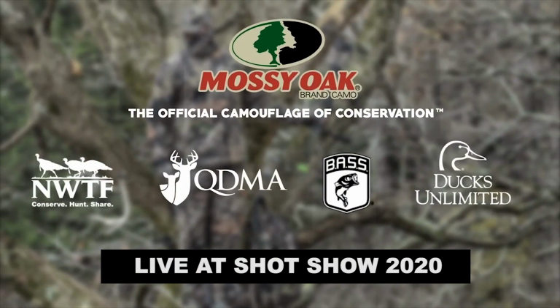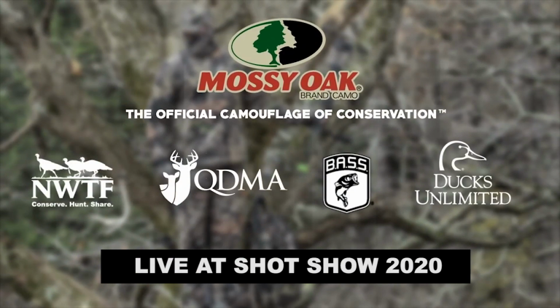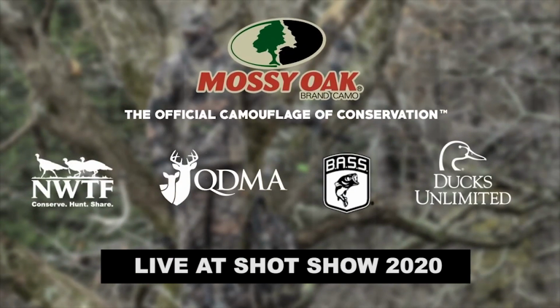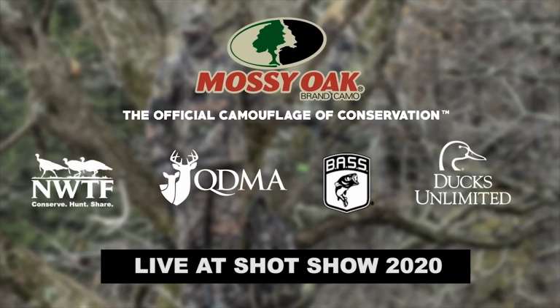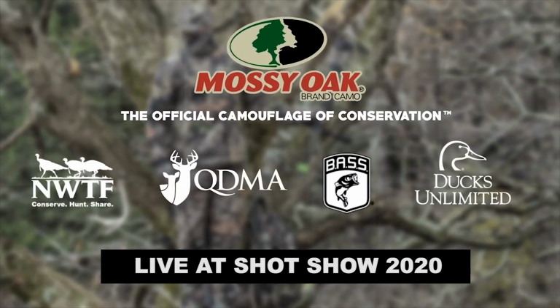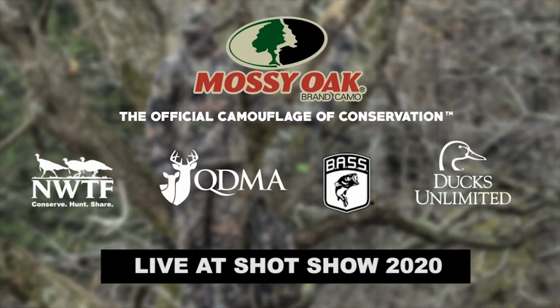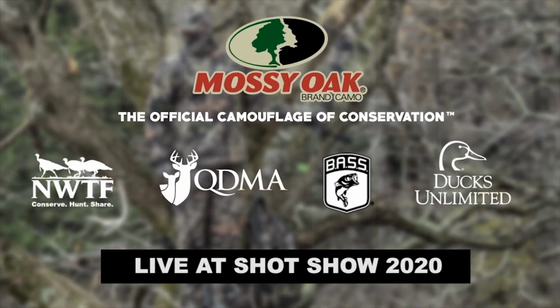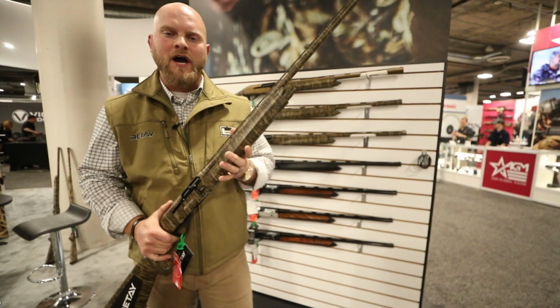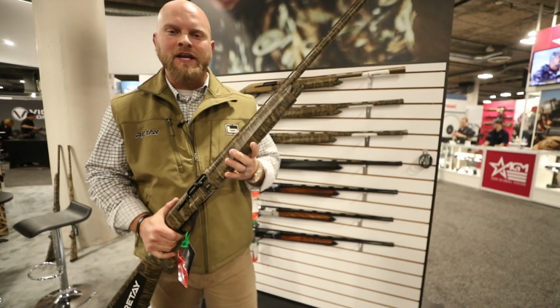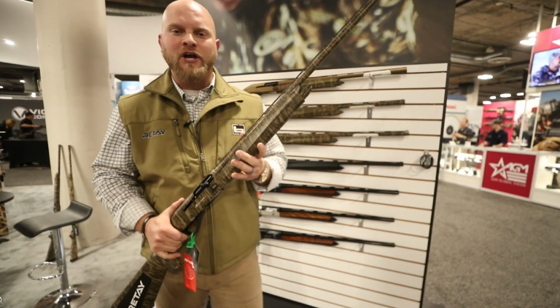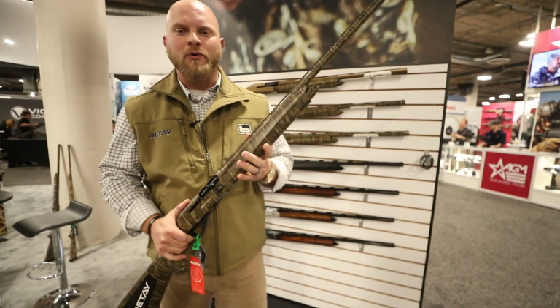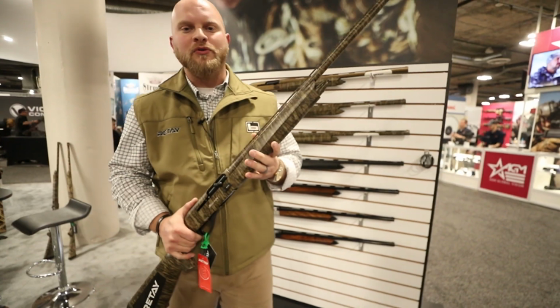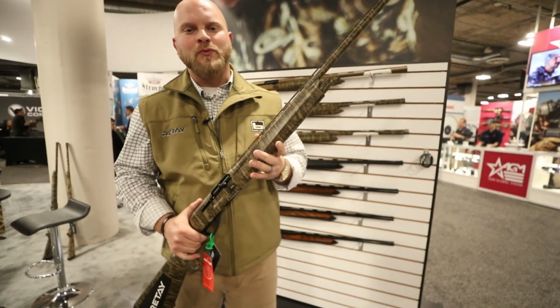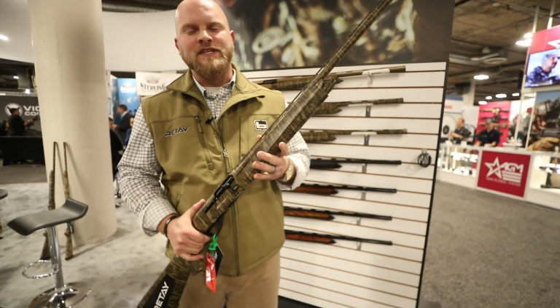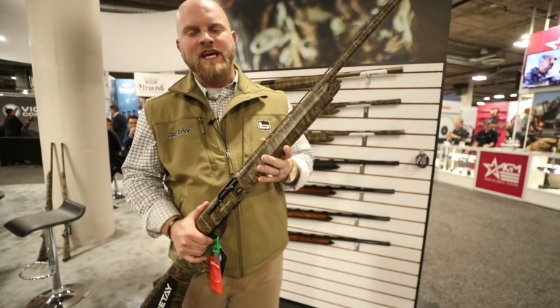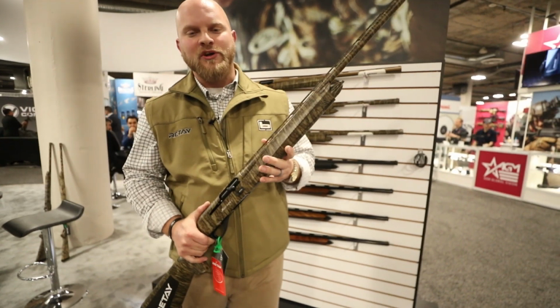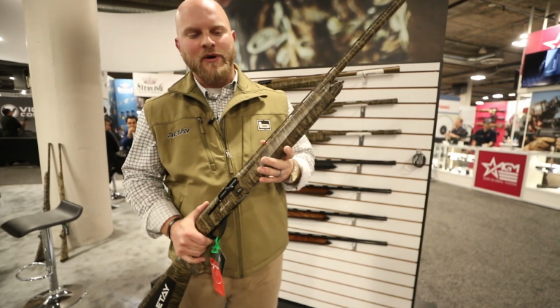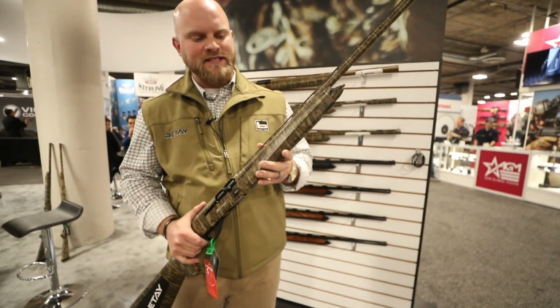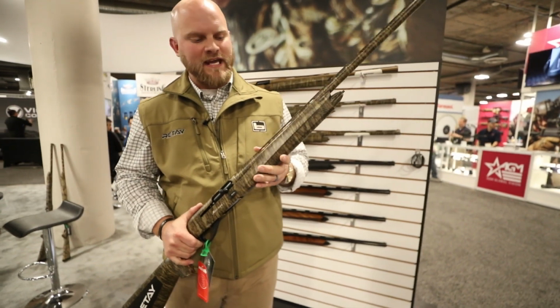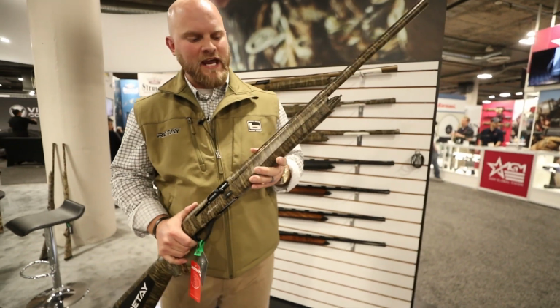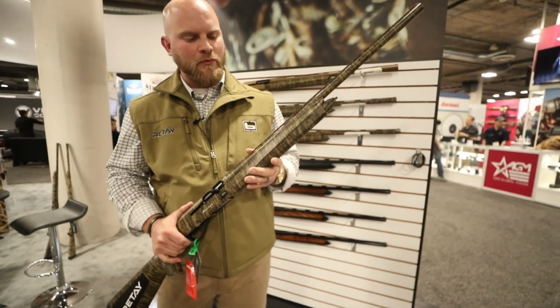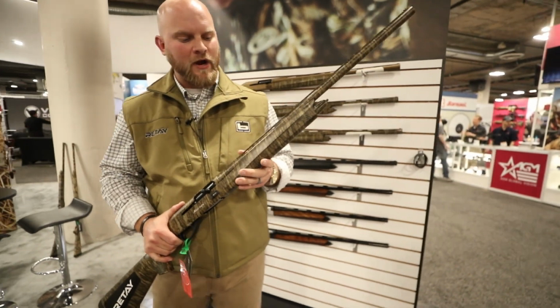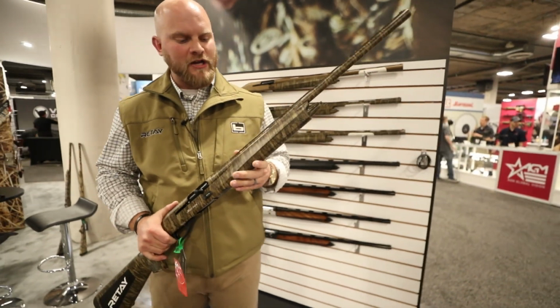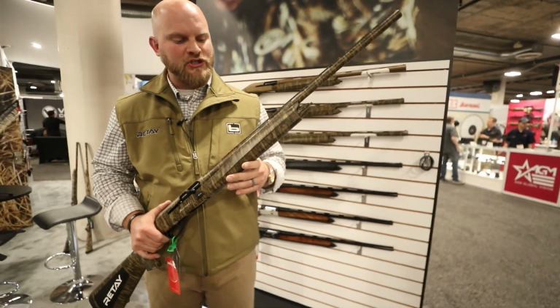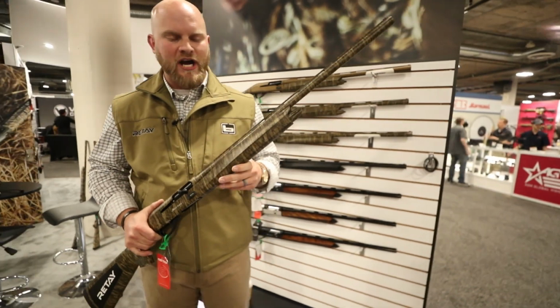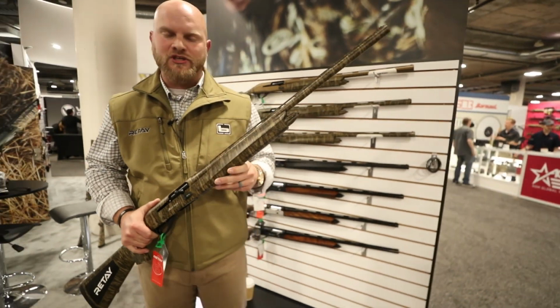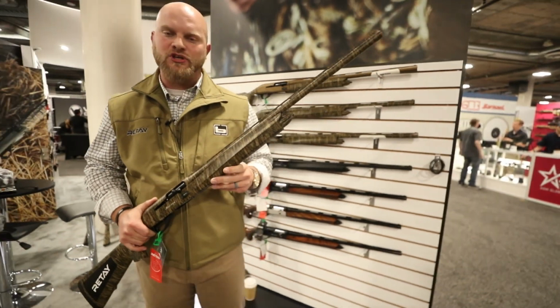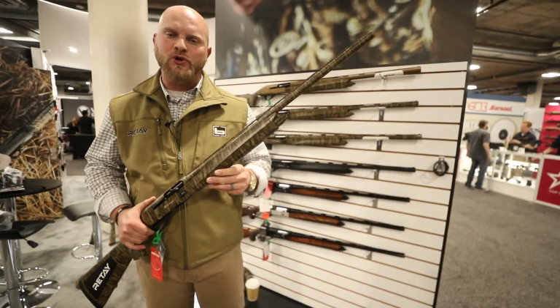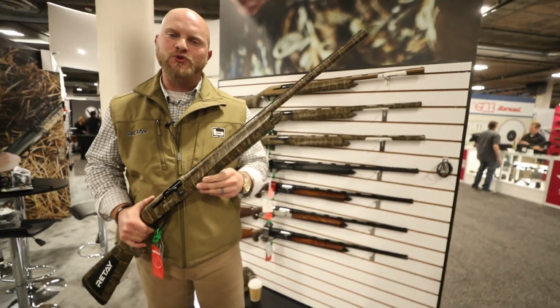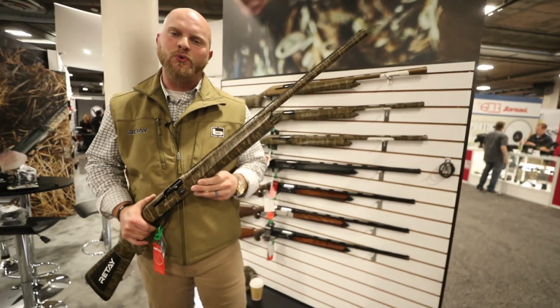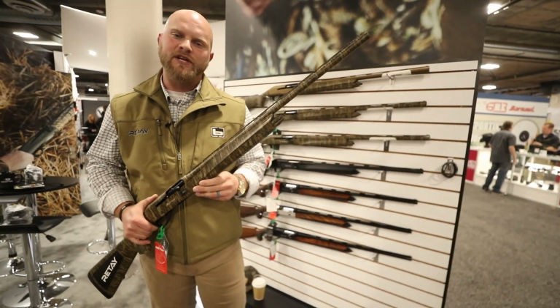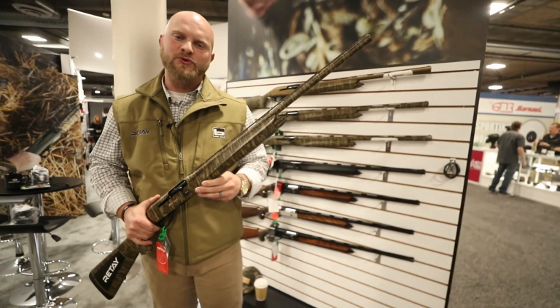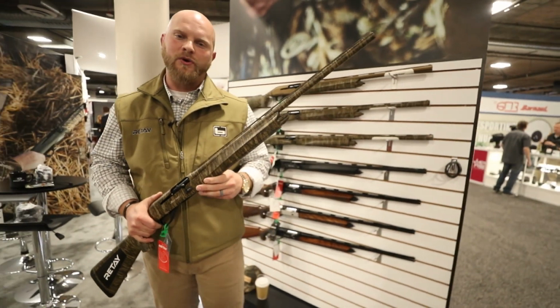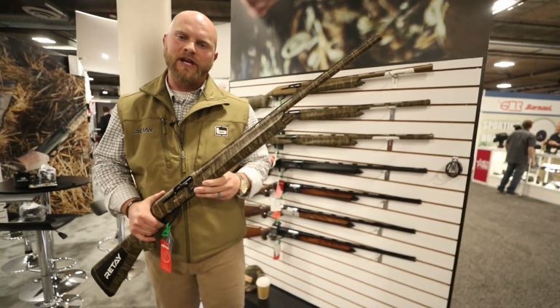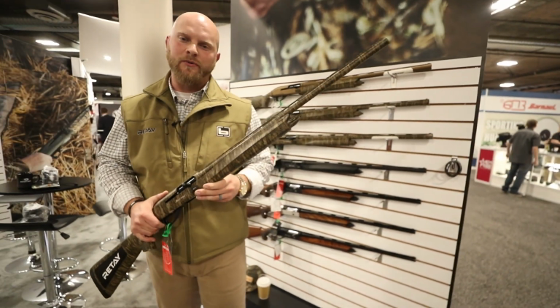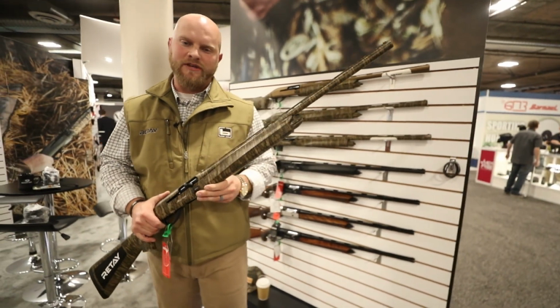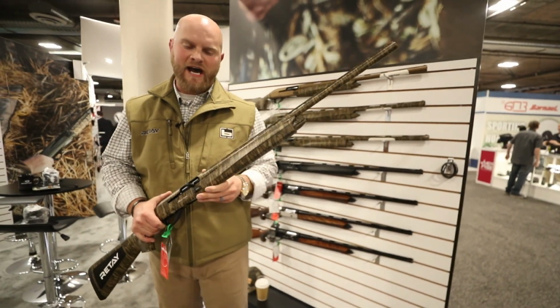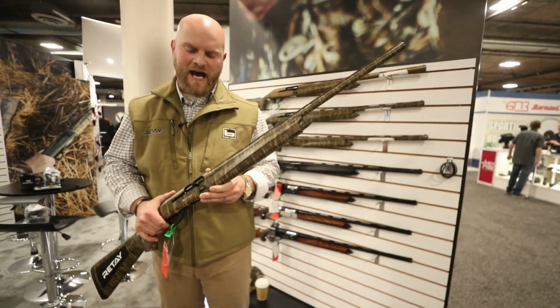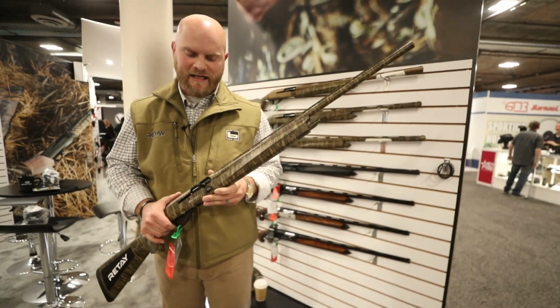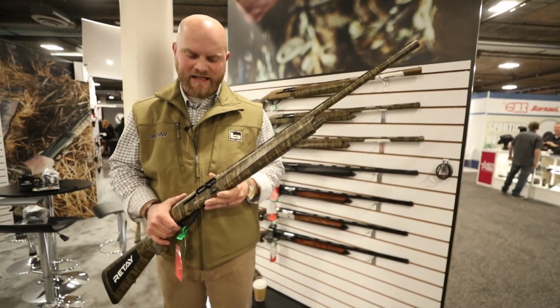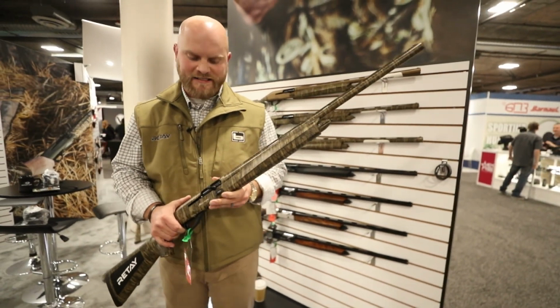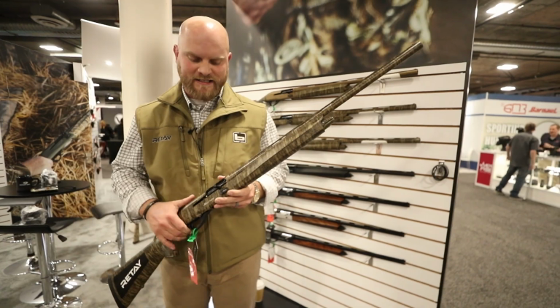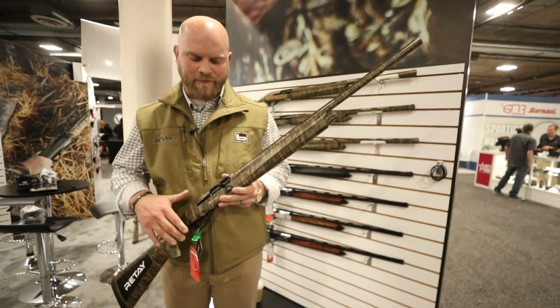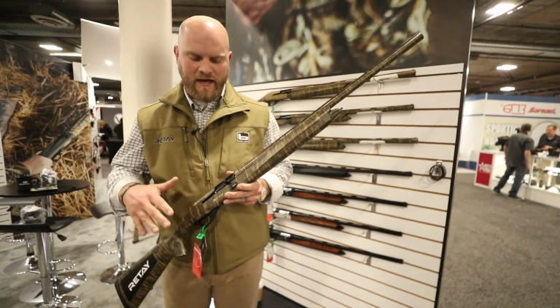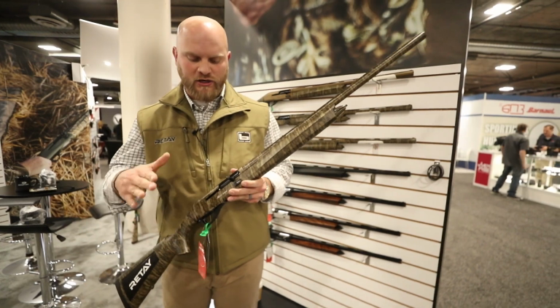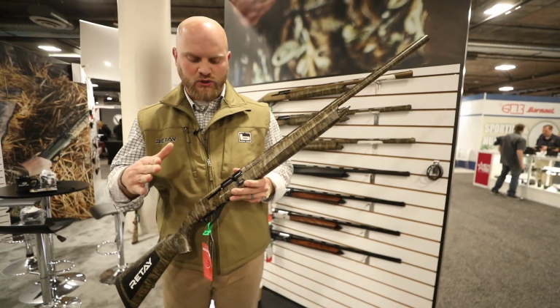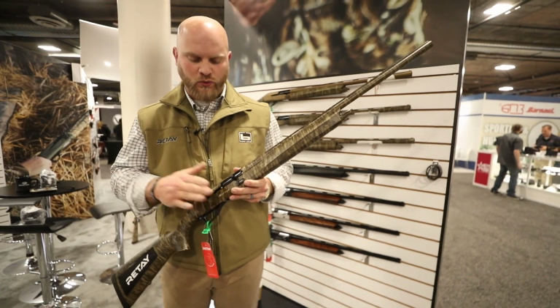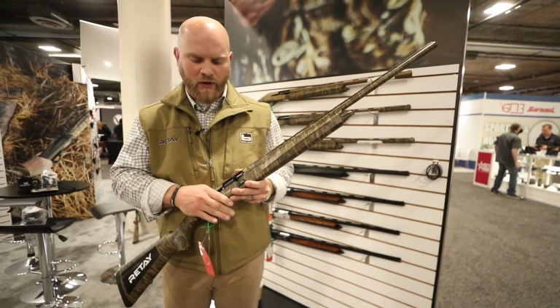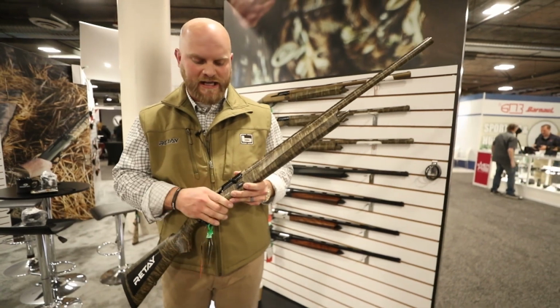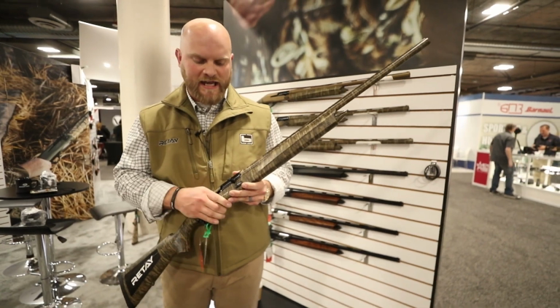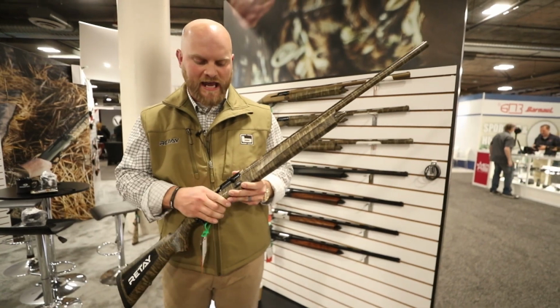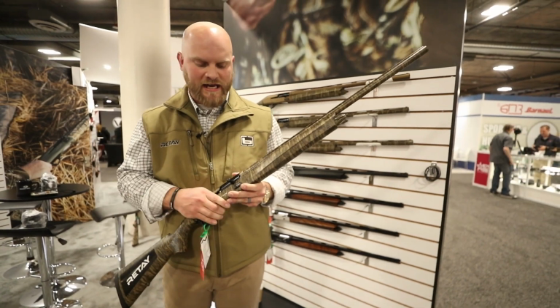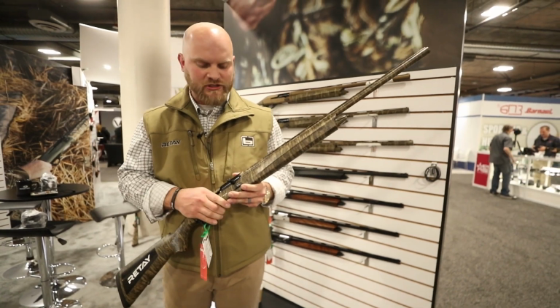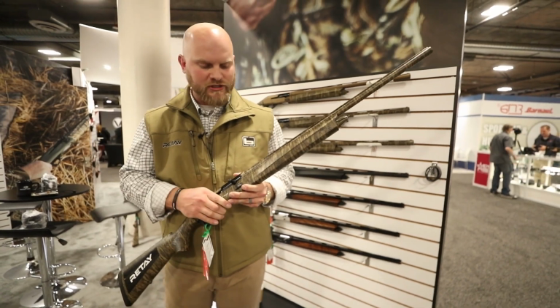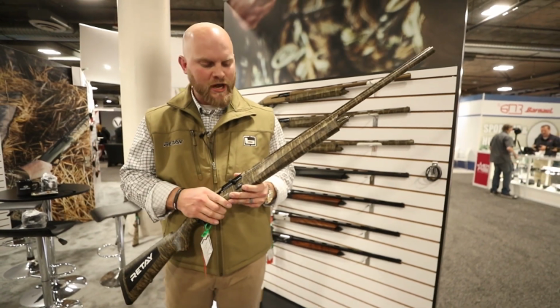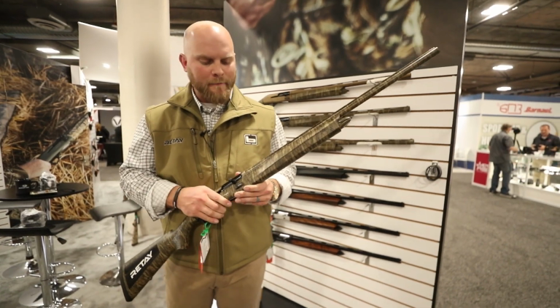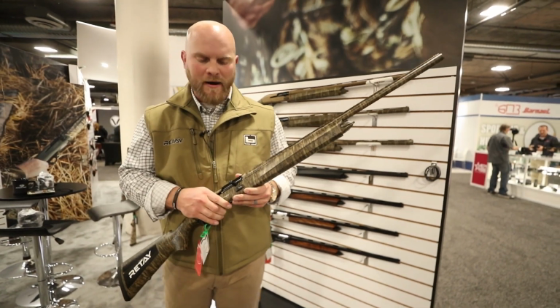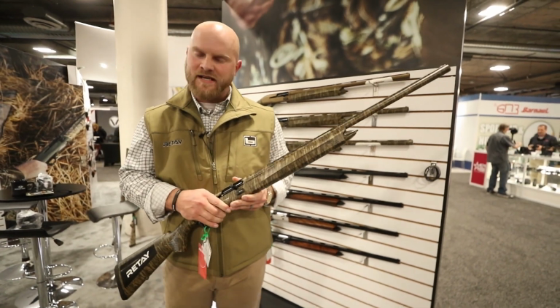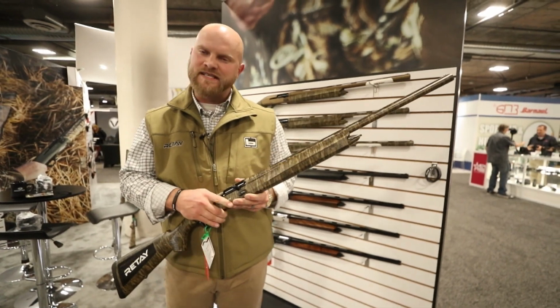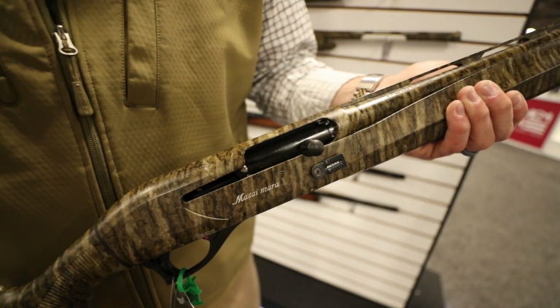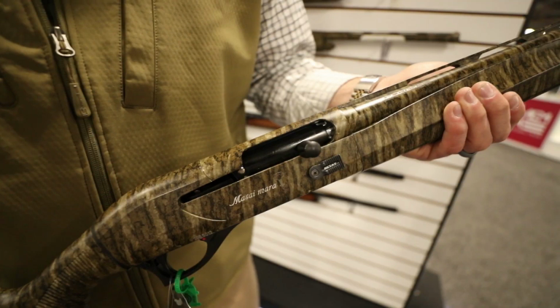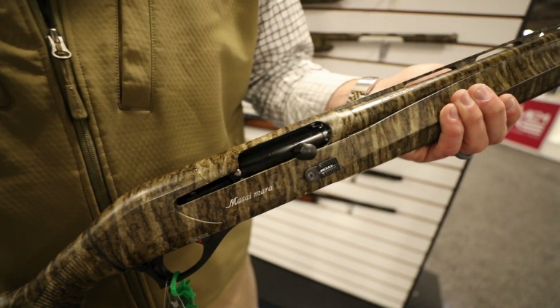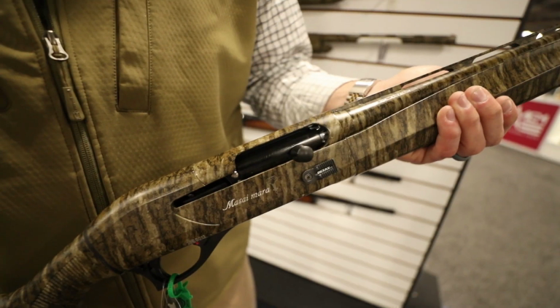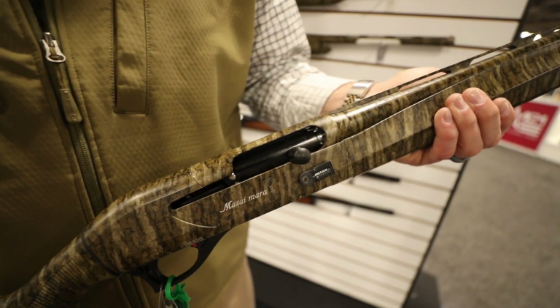Hey guys, Brian here with RetailUSA. We're at SHOT Show 2020 with the highly anticipated 20 gauge Masai Amara.